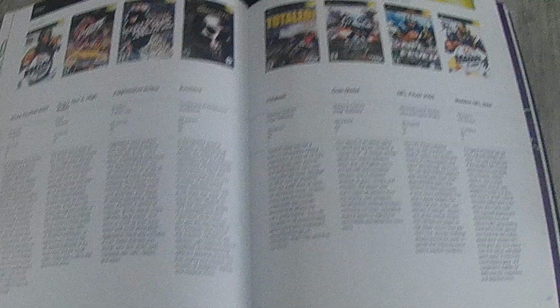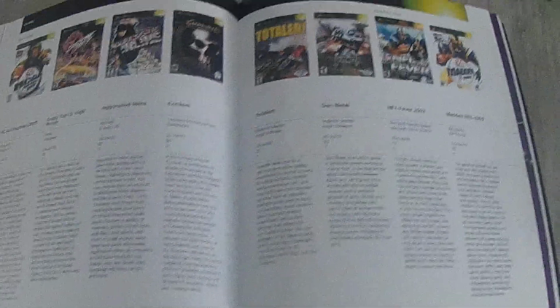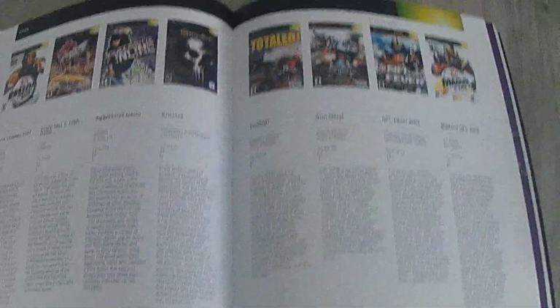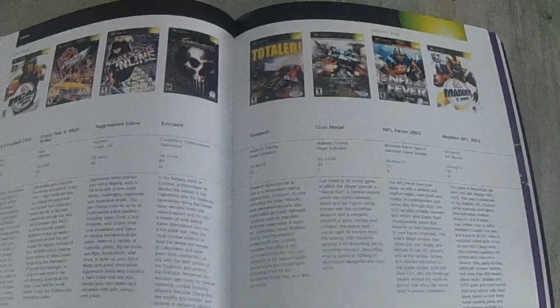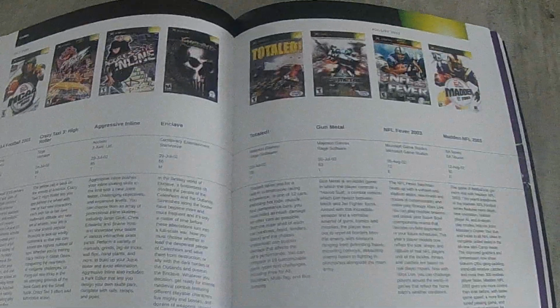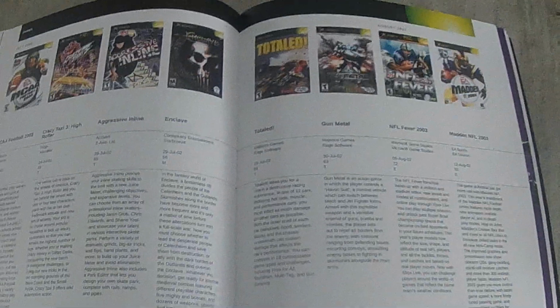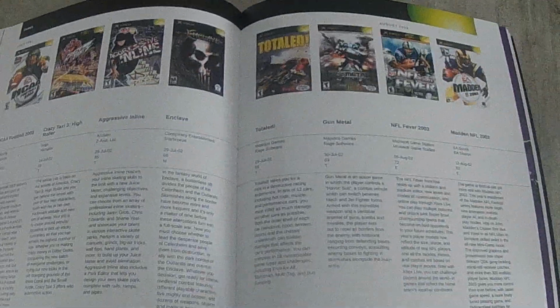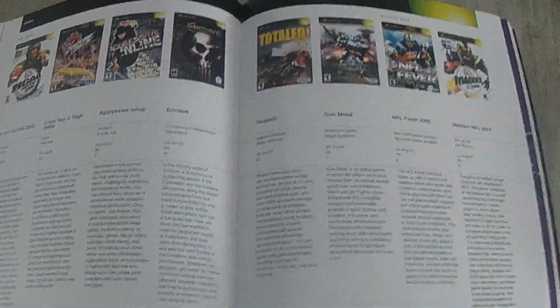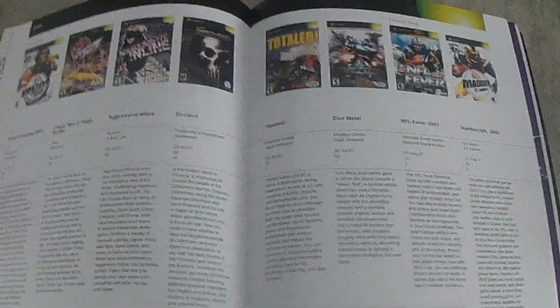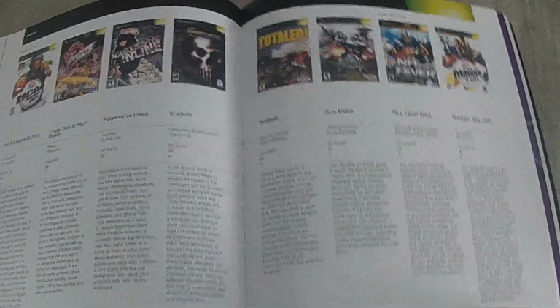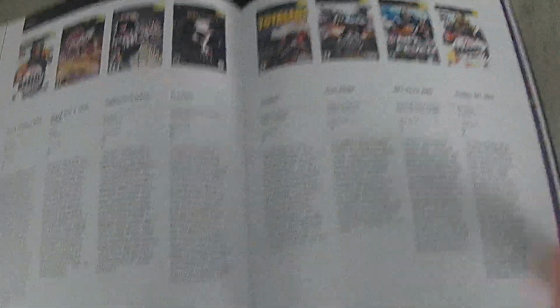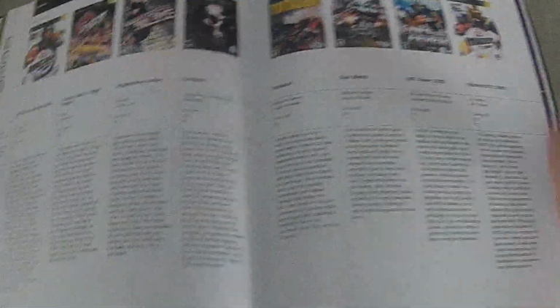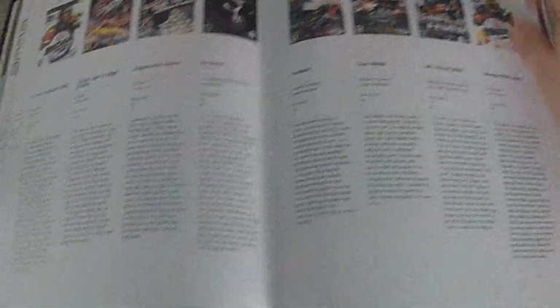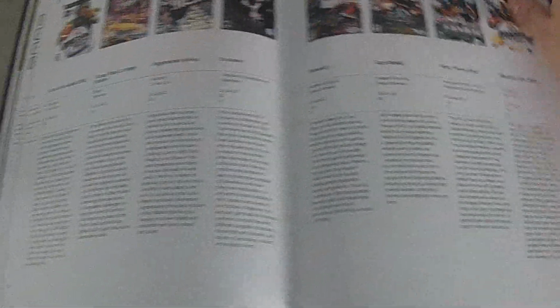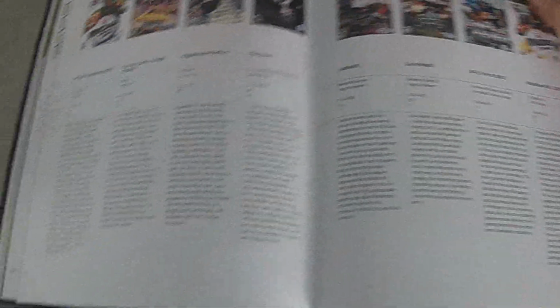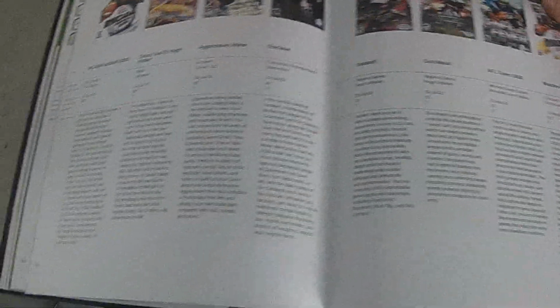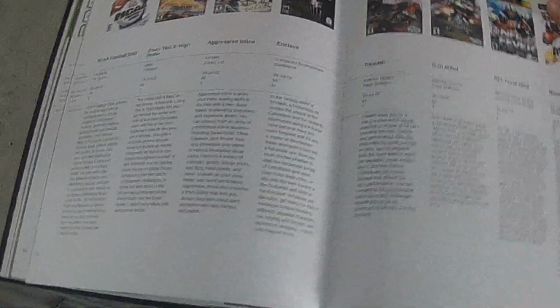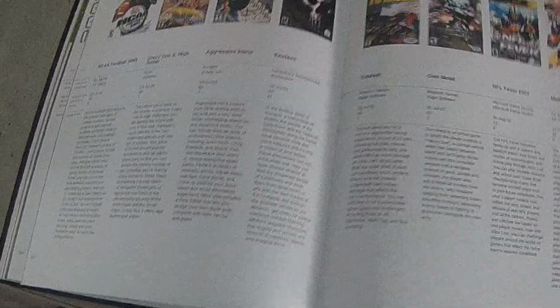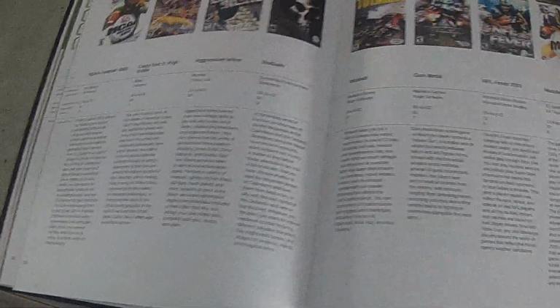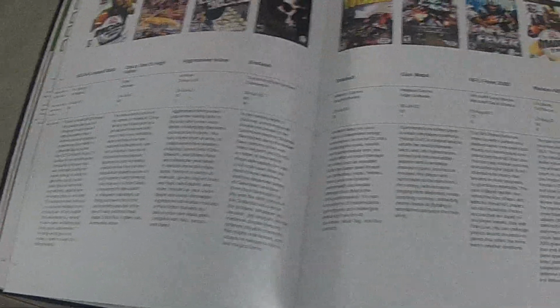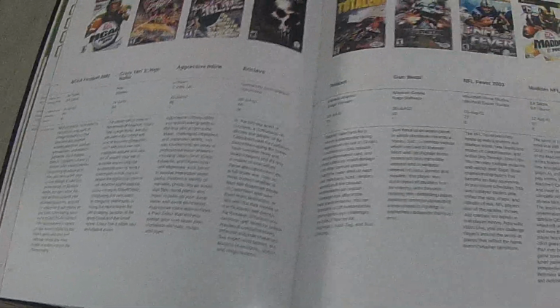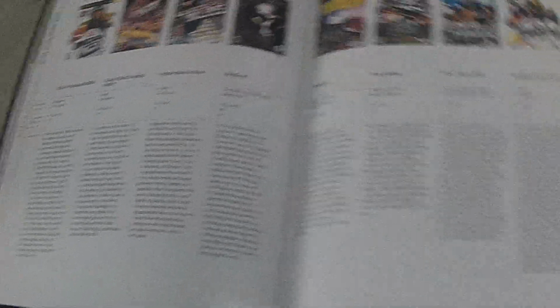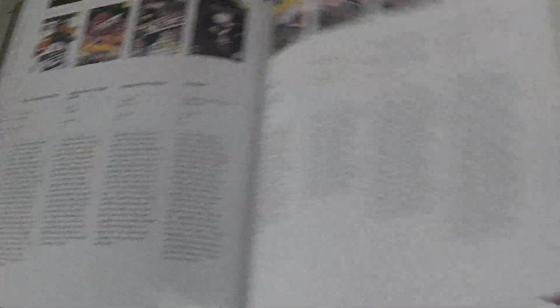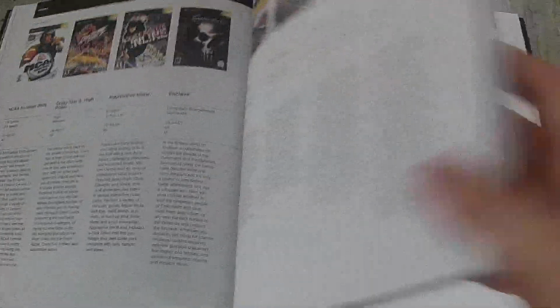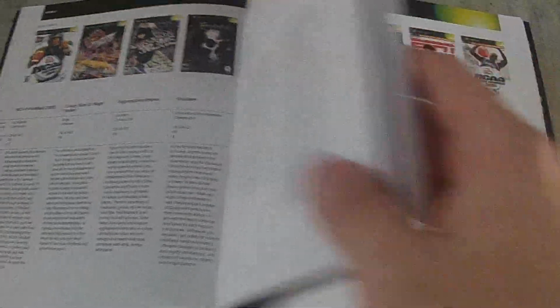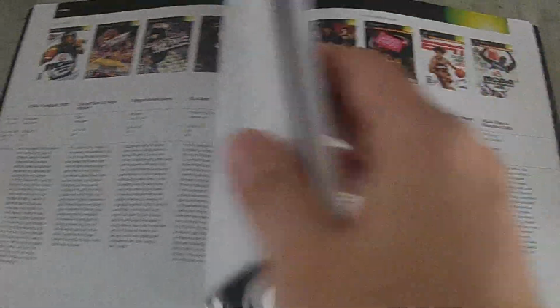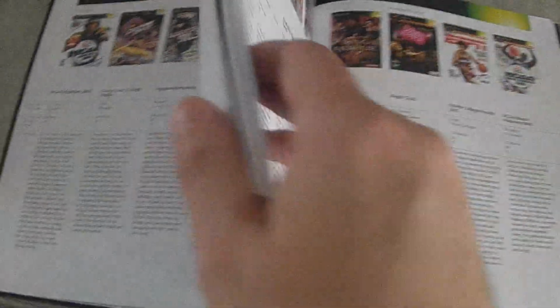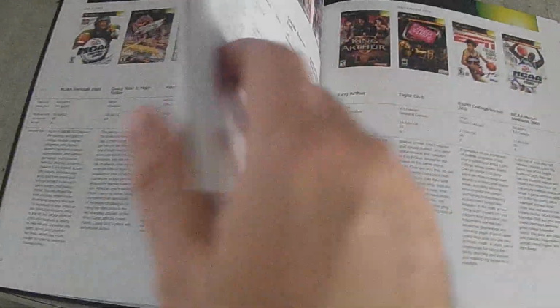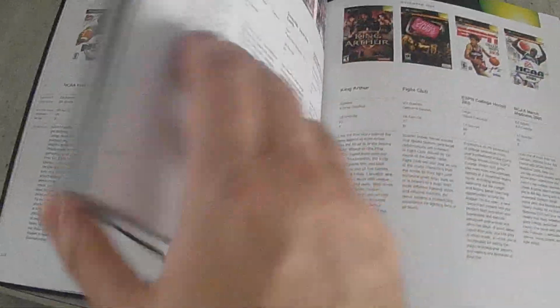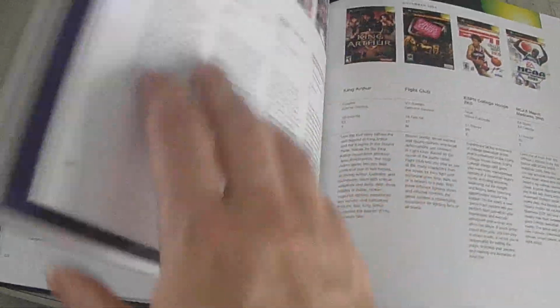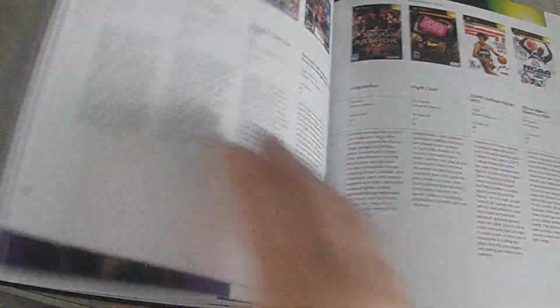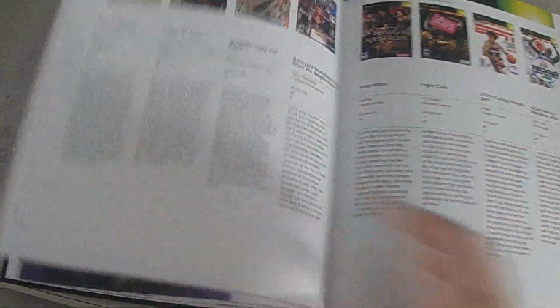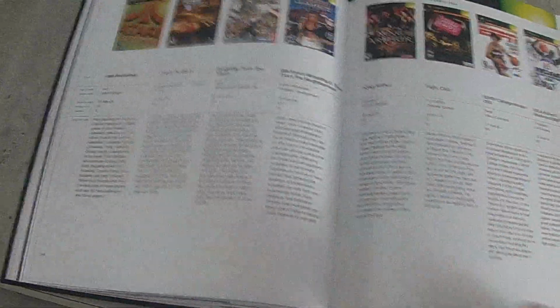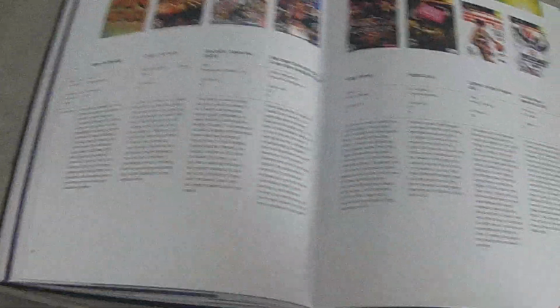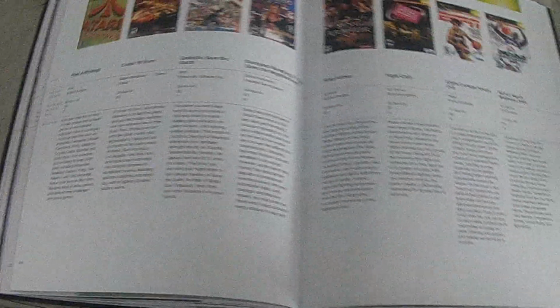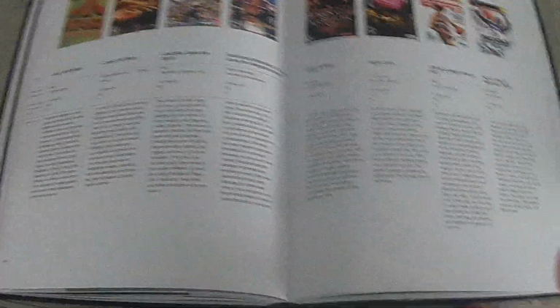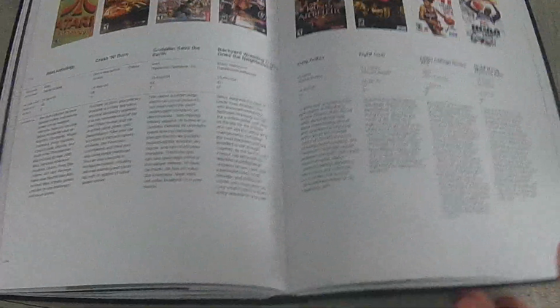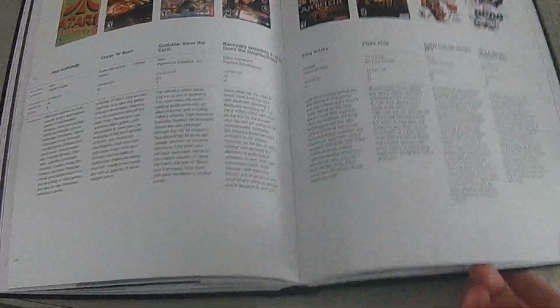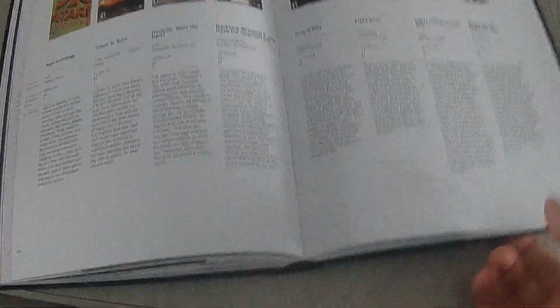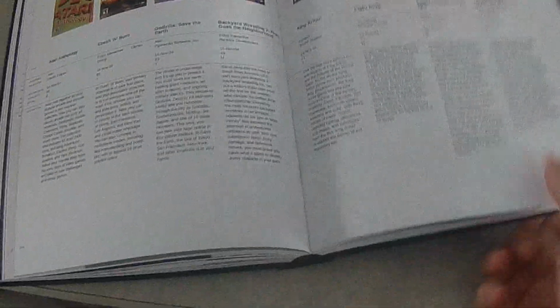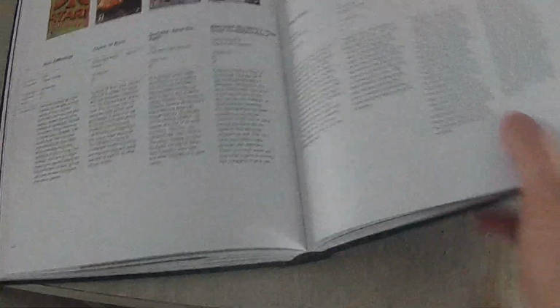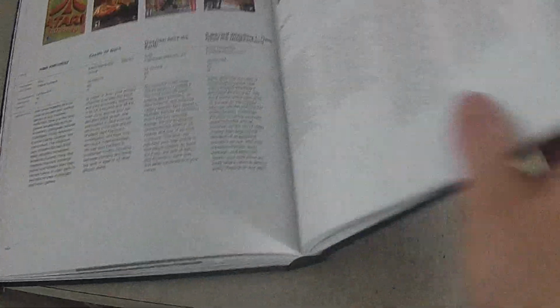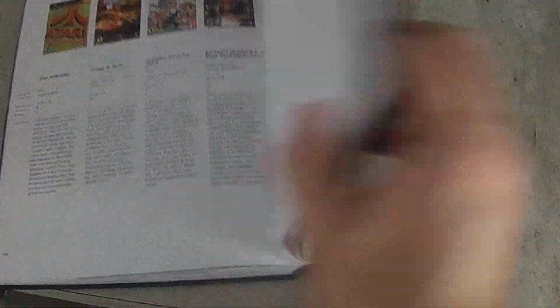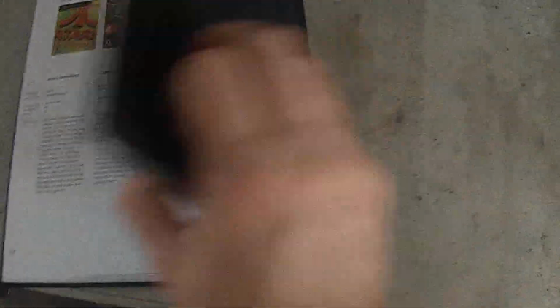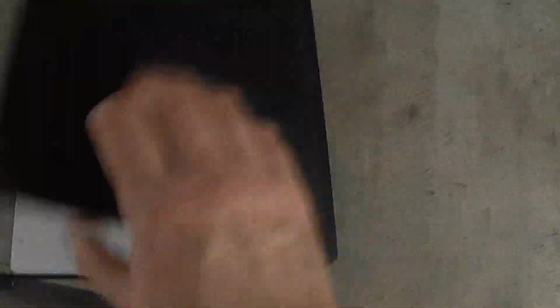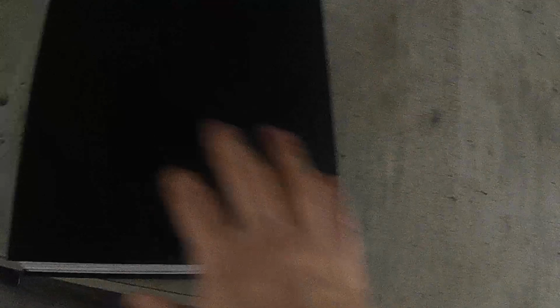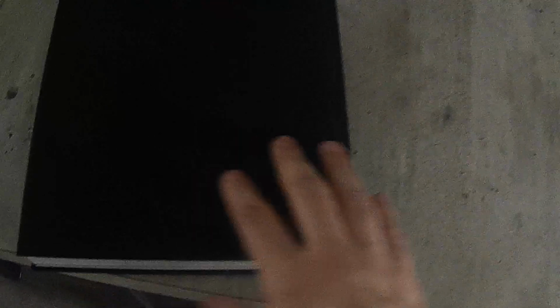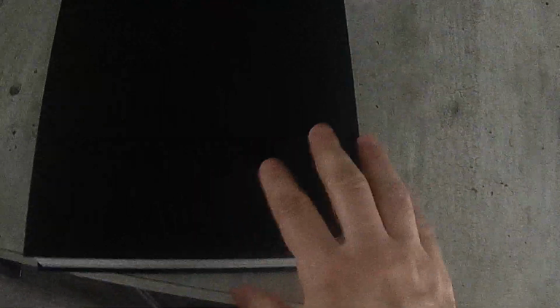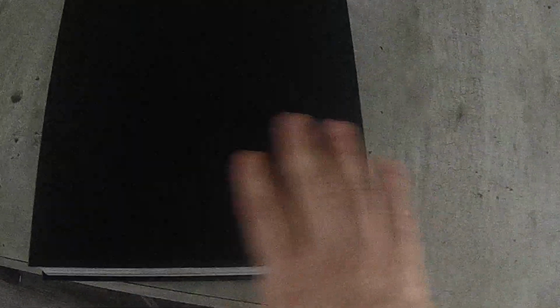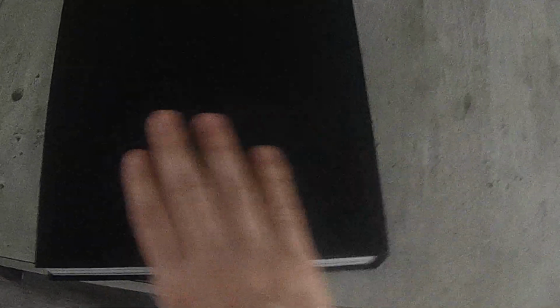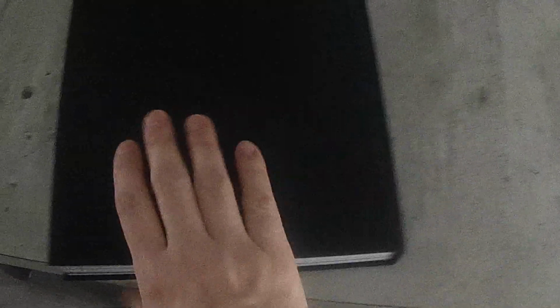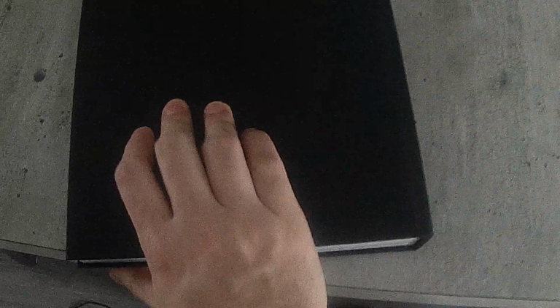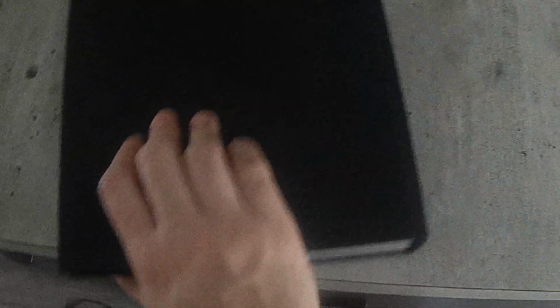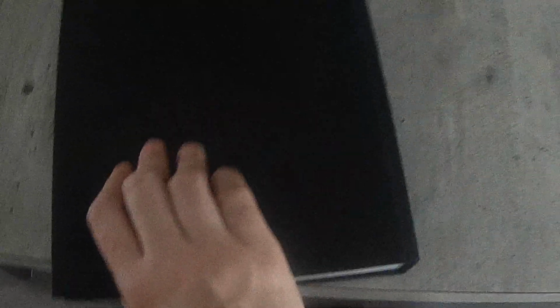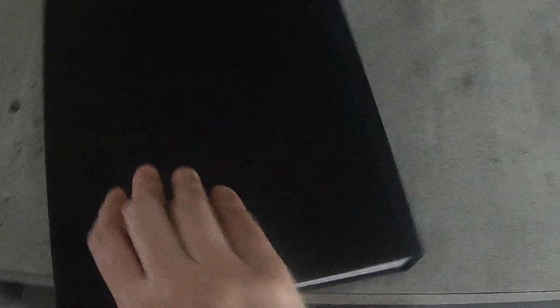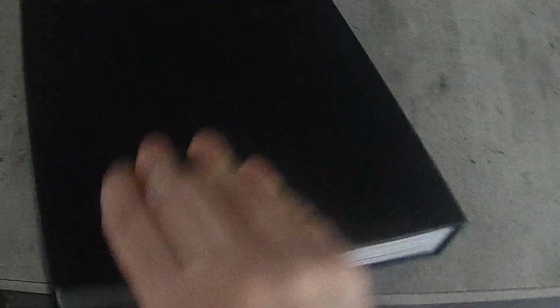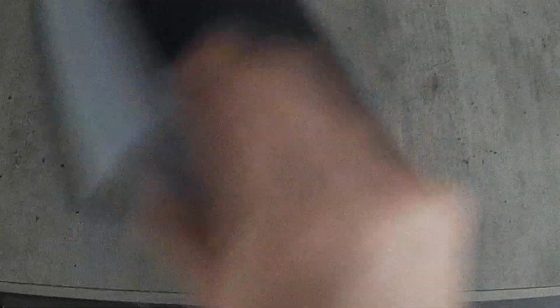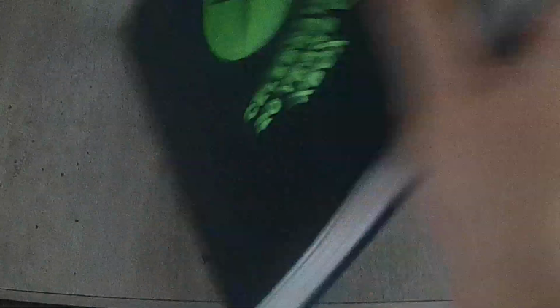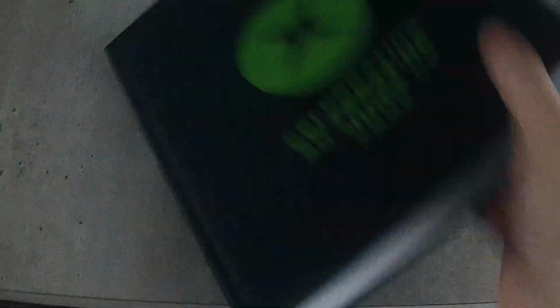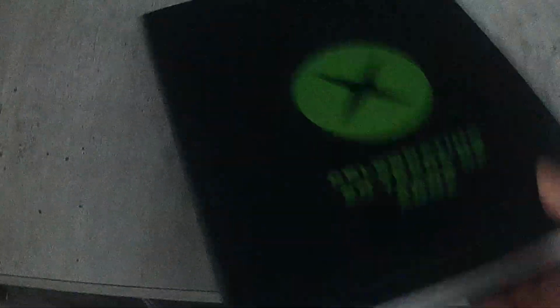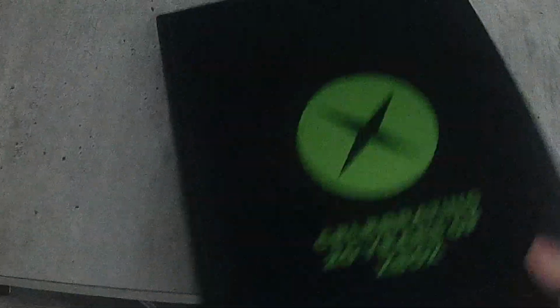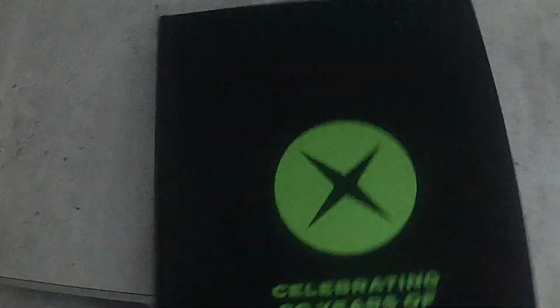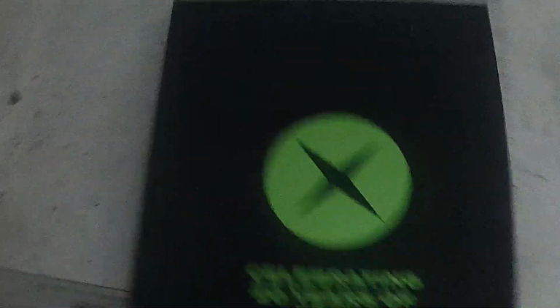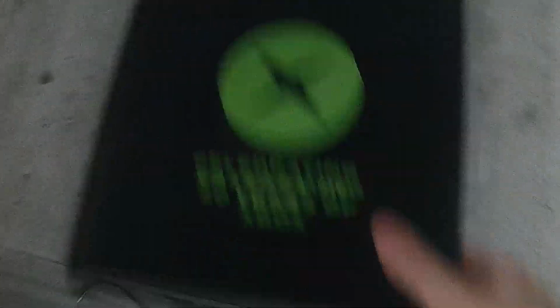It covers all the games and stuff like that, pretty much to the end of 2006. Just thought I'd show that off.